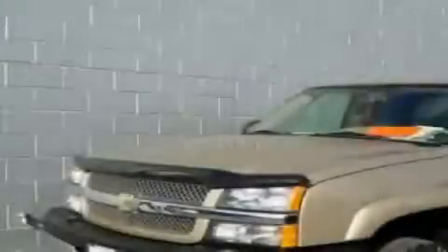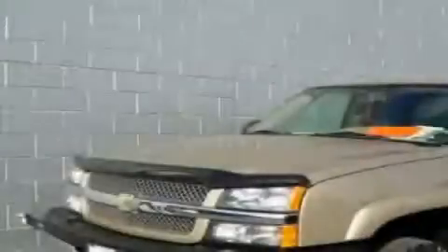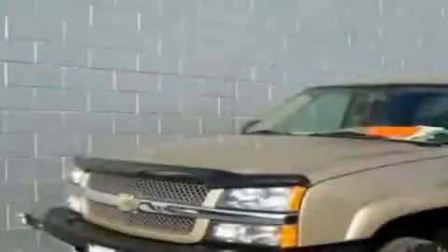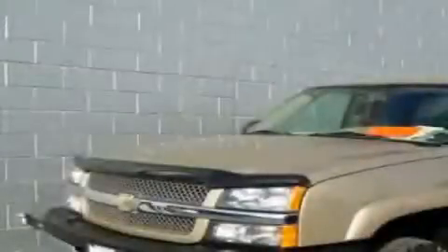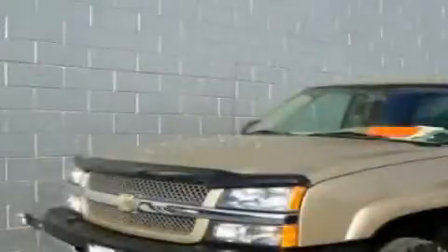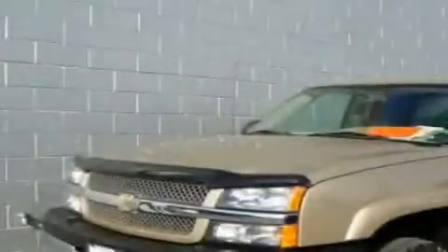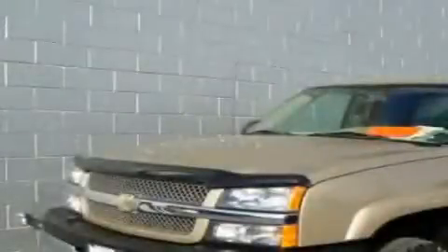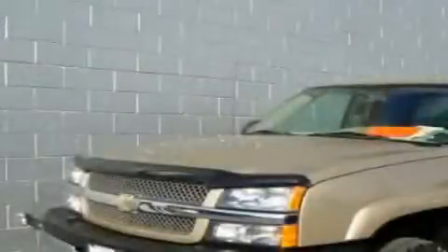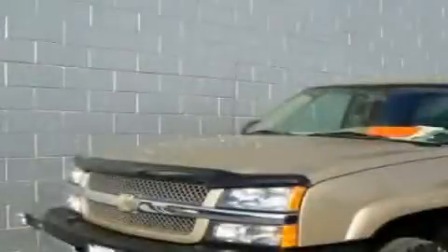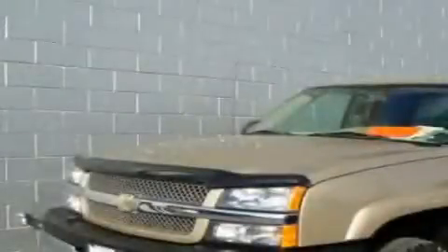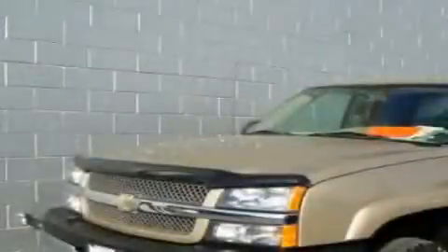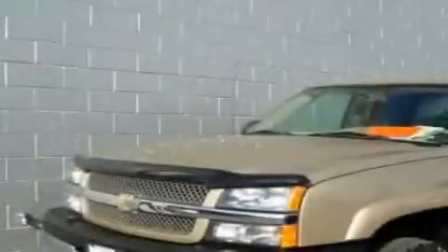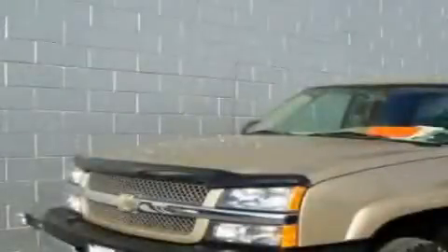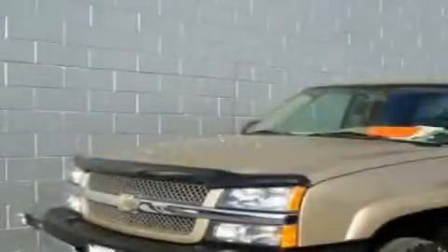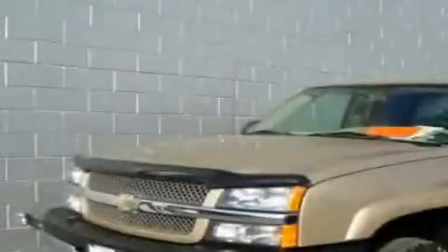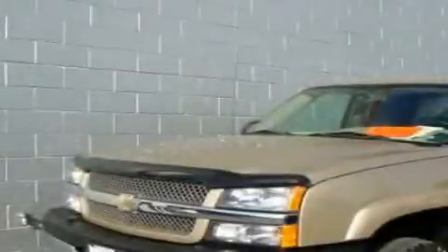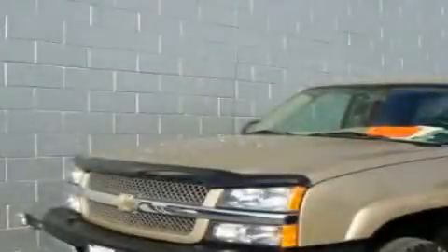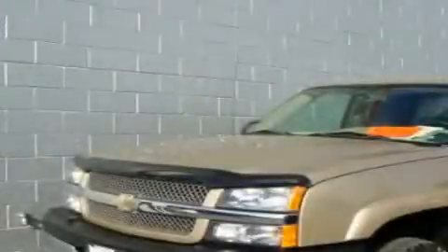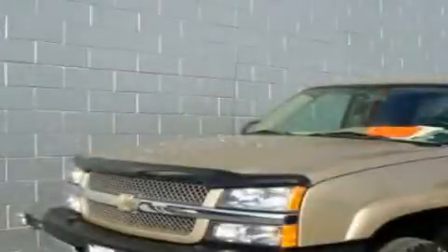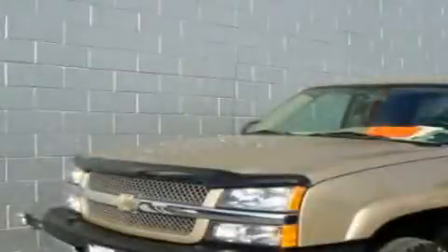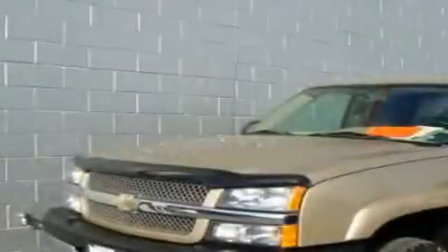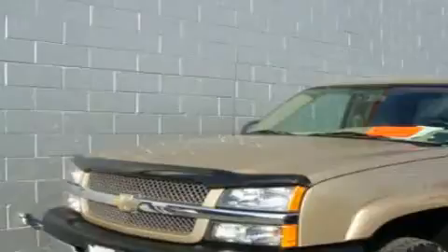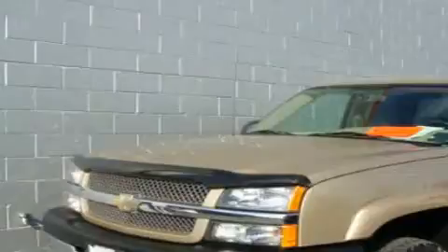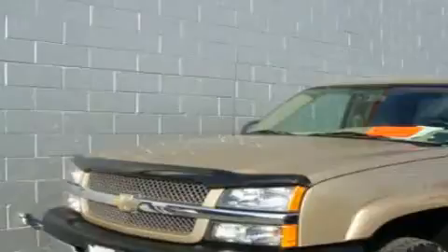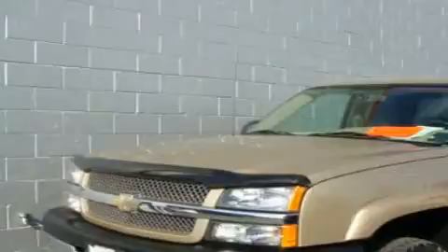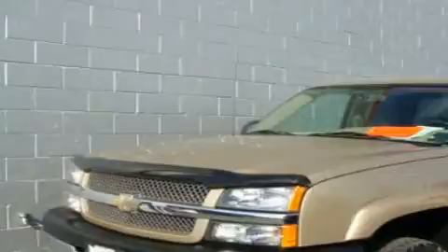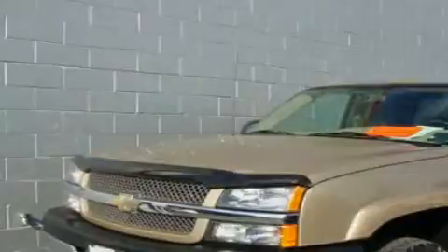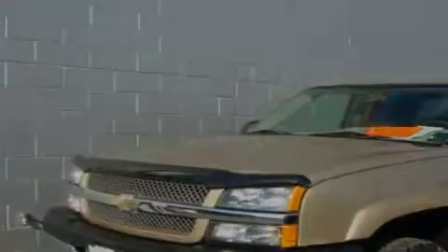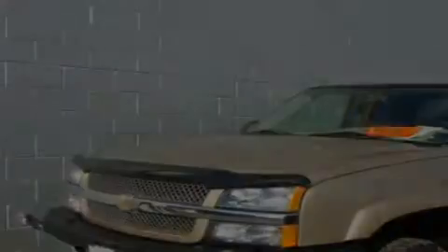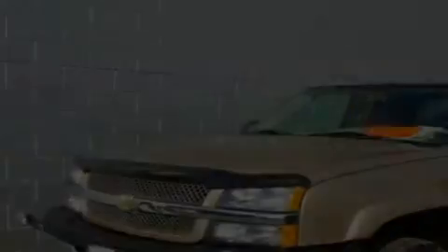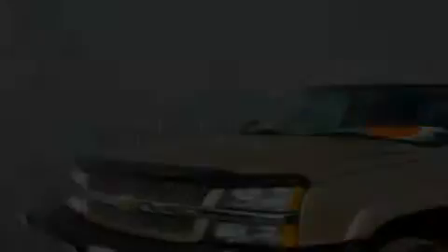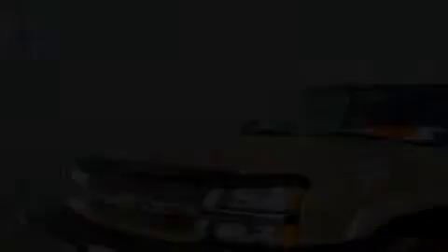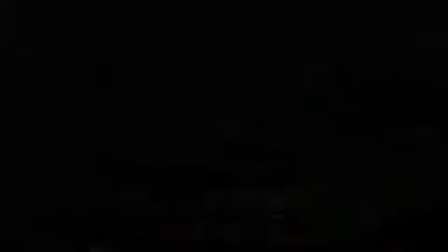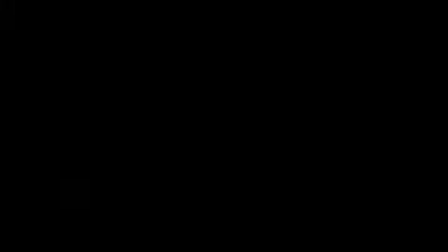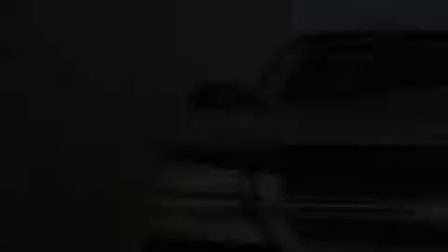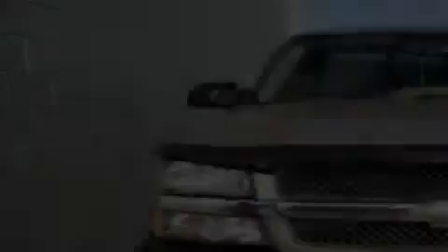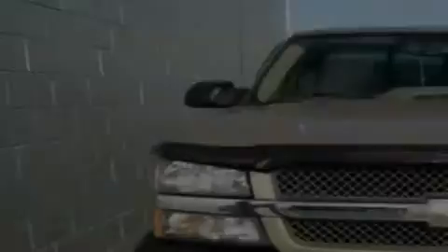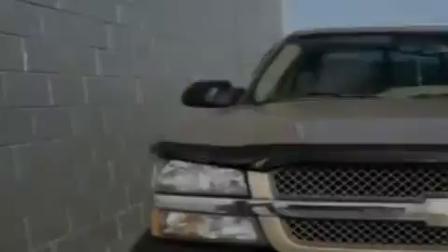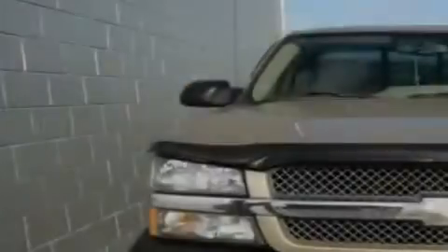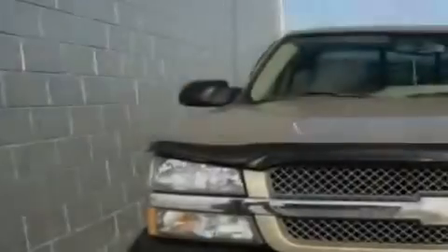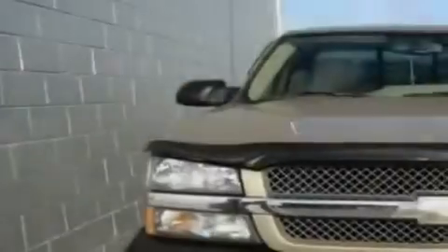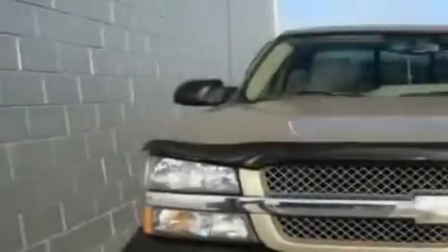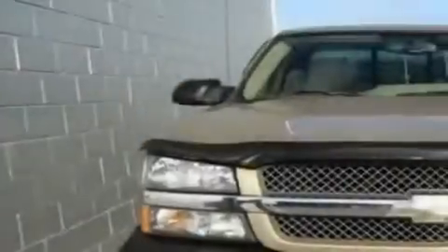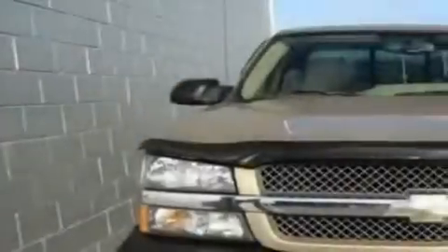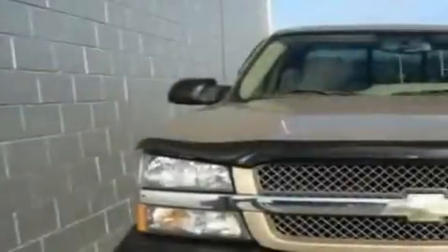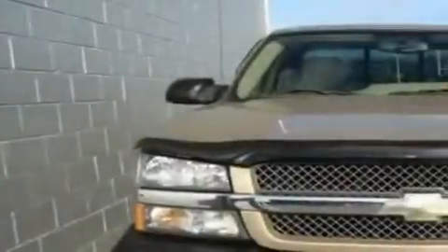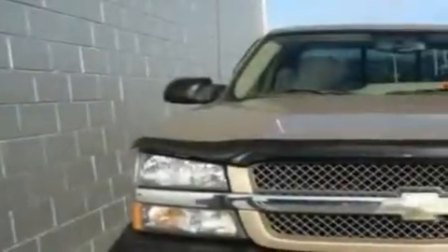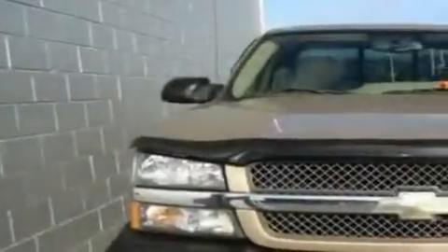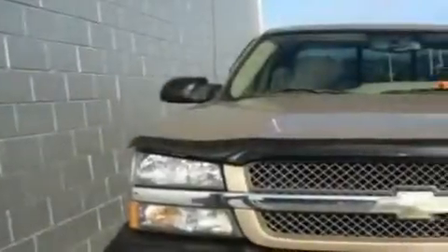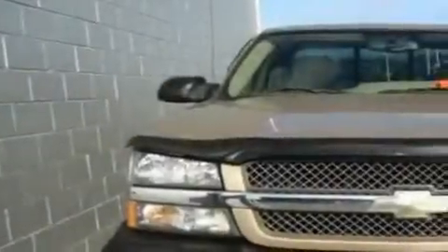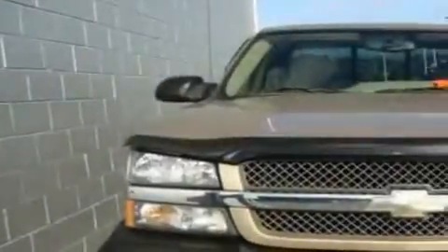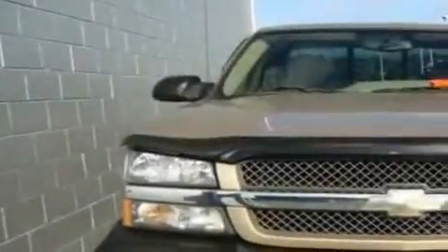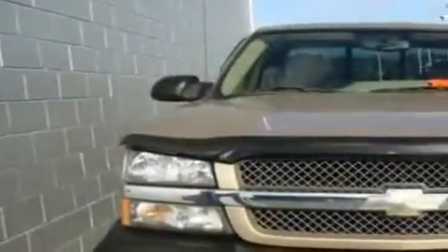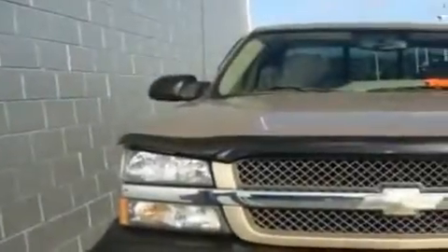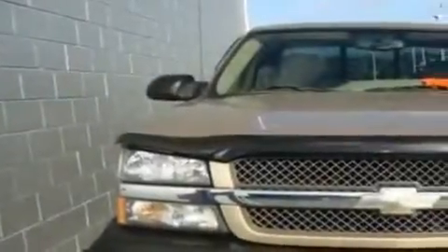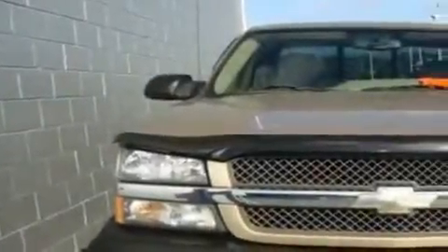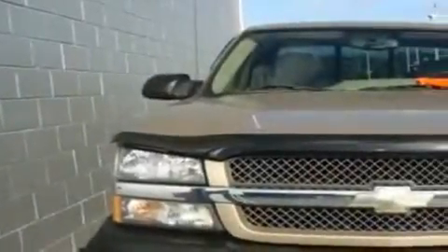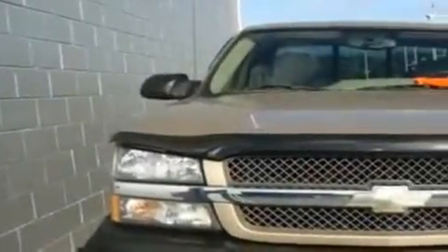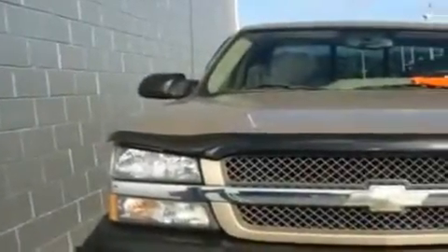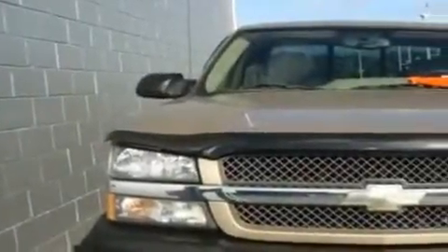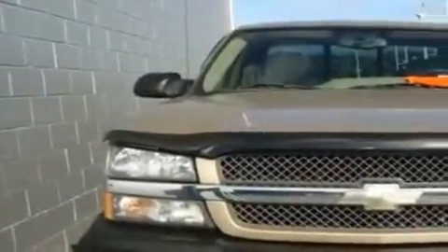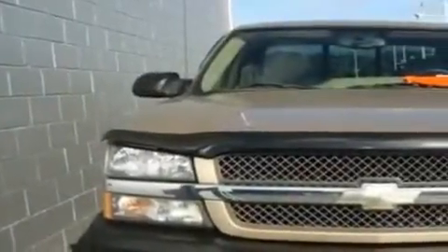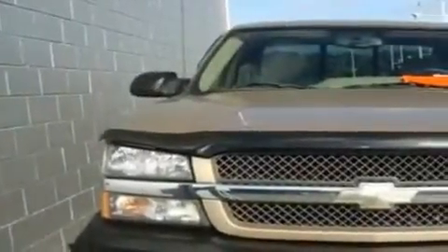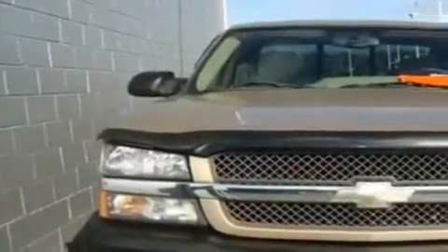This is a 2004 Chevrolet Silverado. Whether hauling, commuting, or towing, this truck is the right one for you.